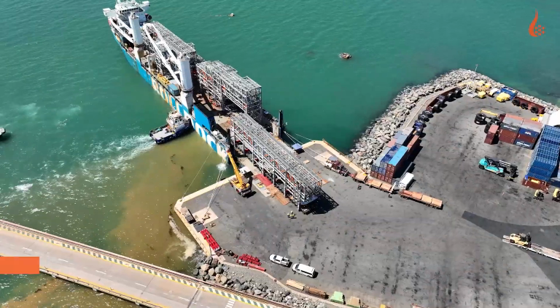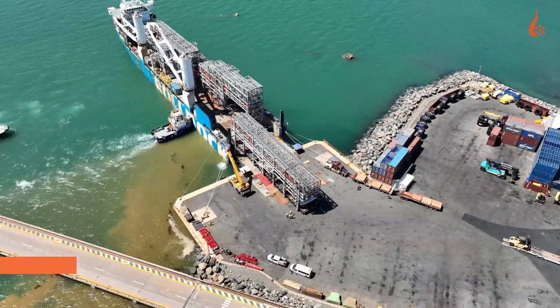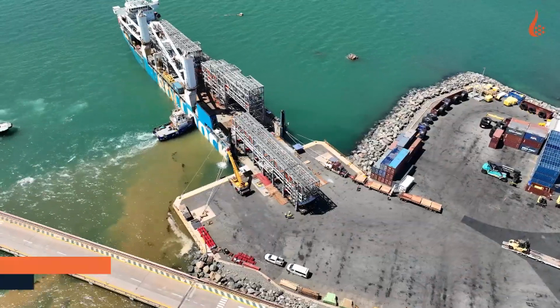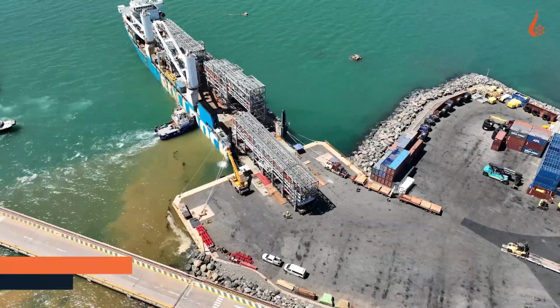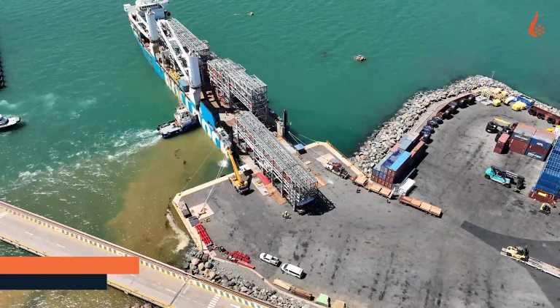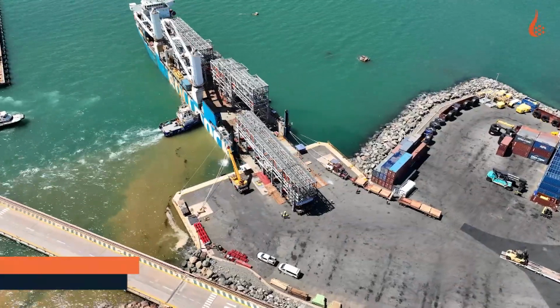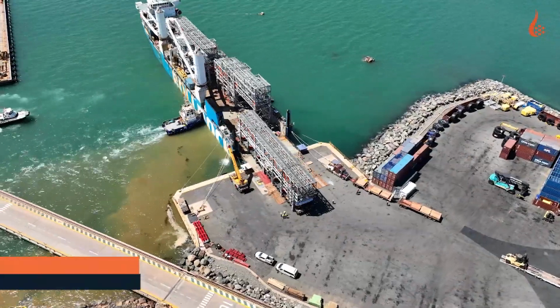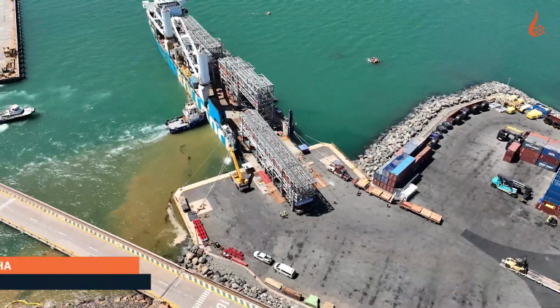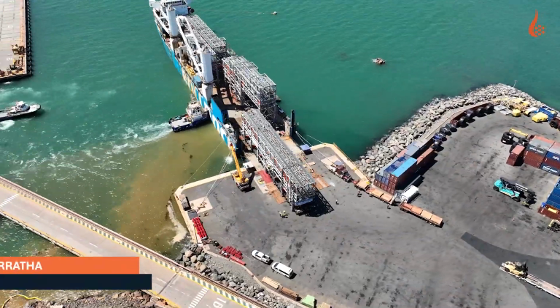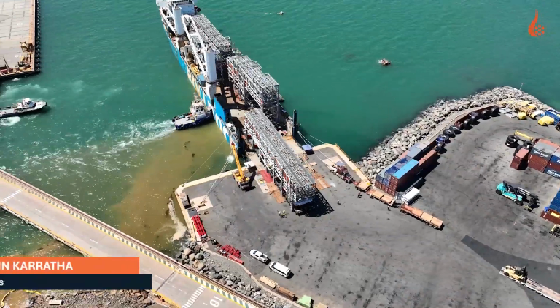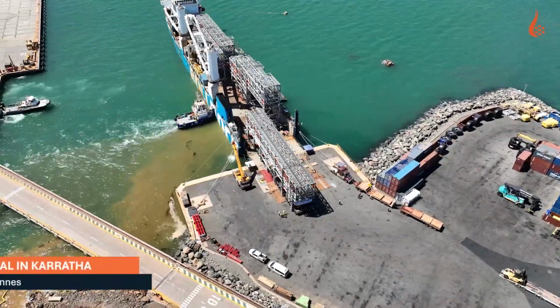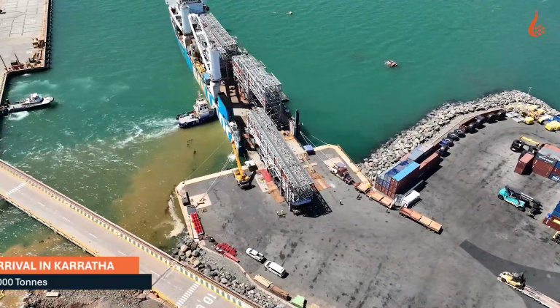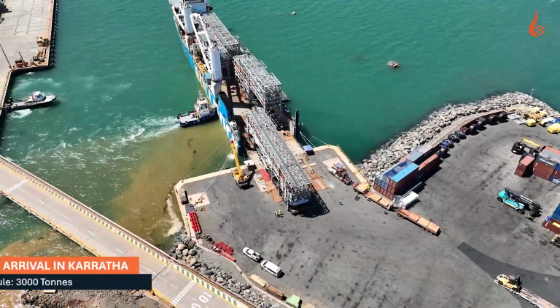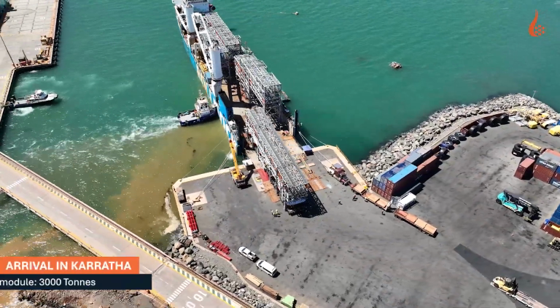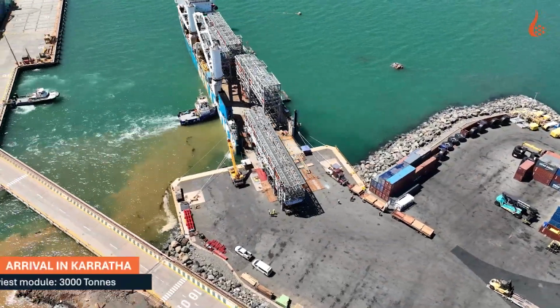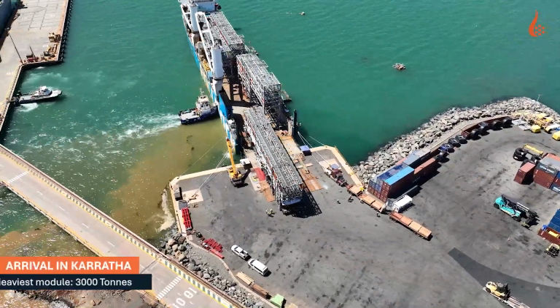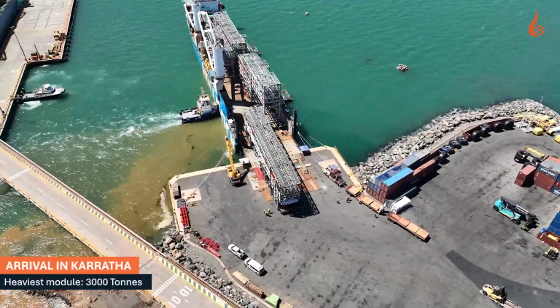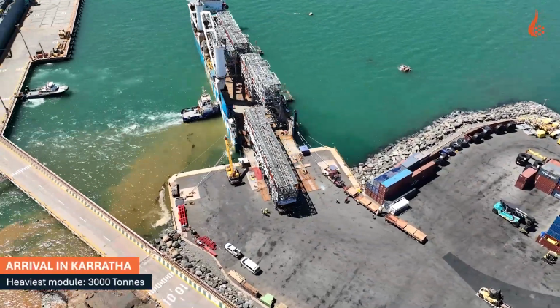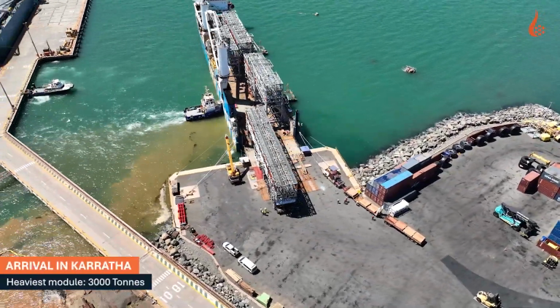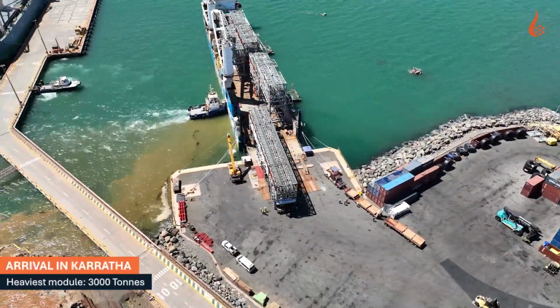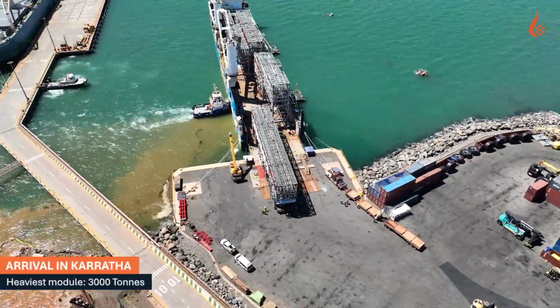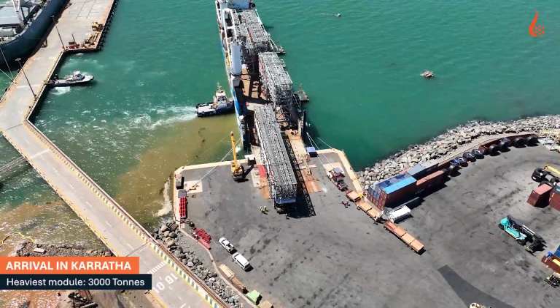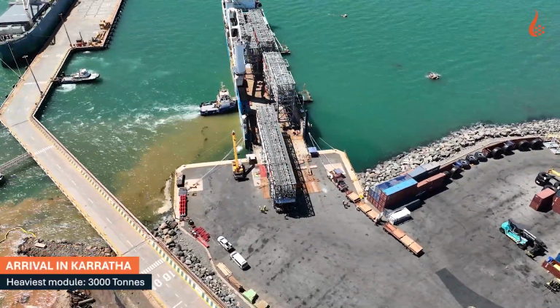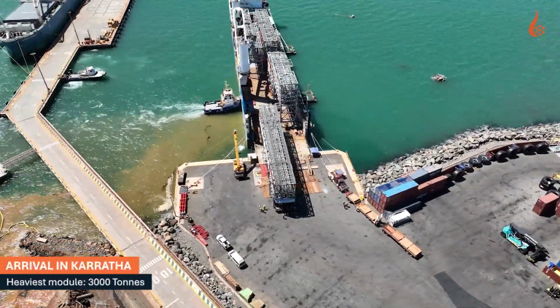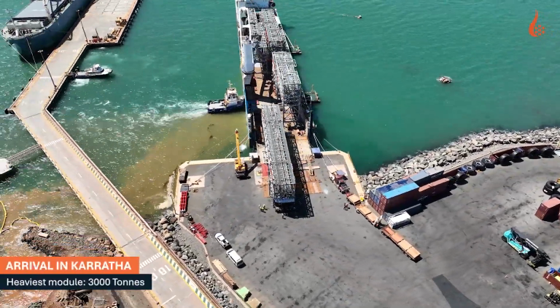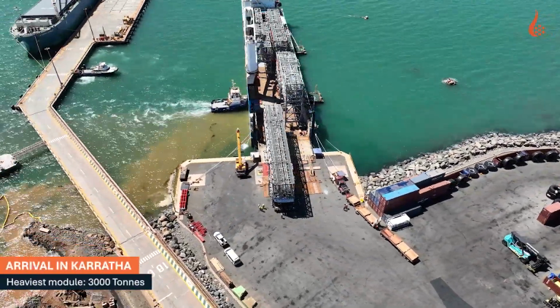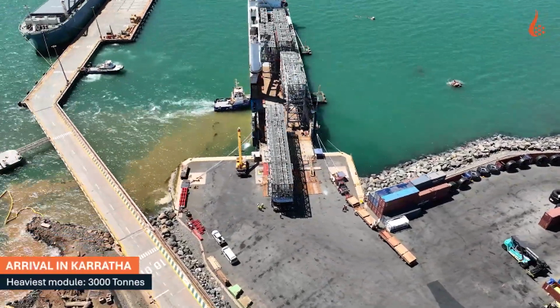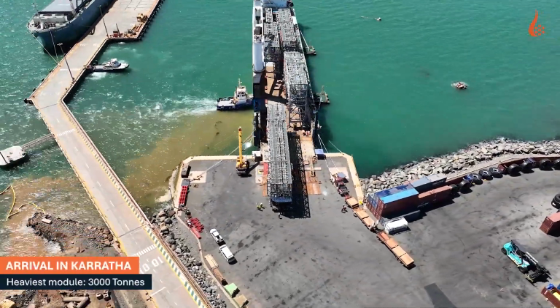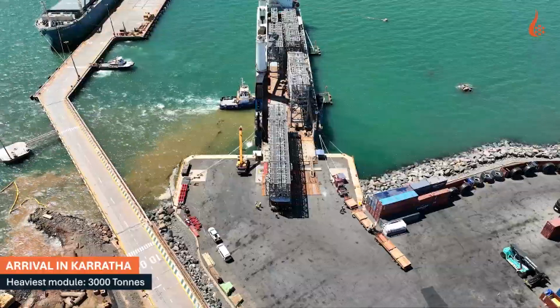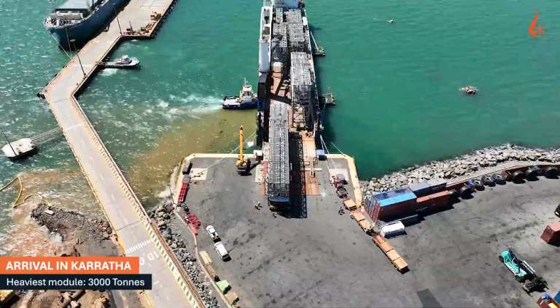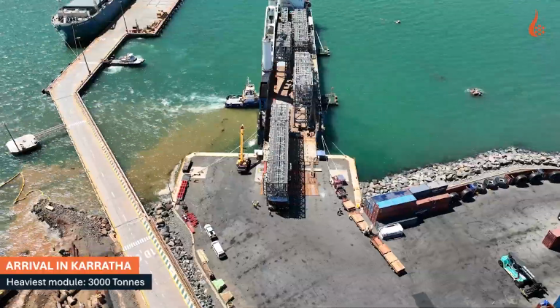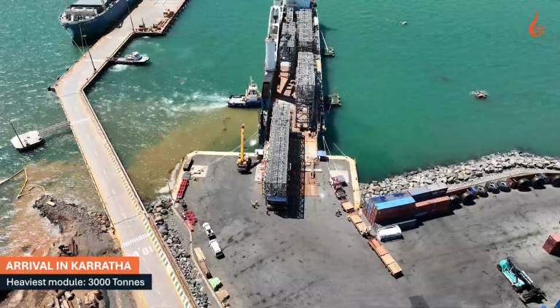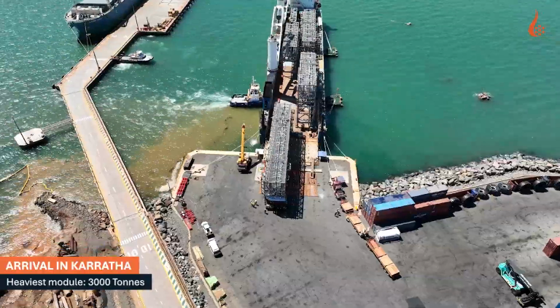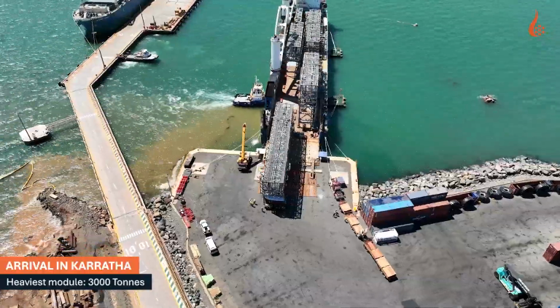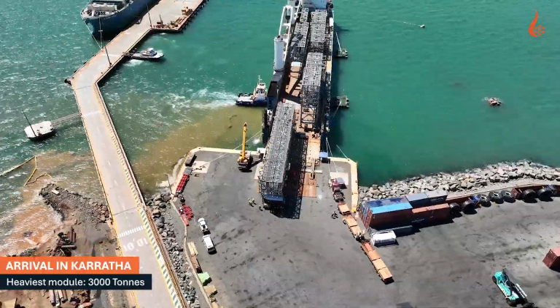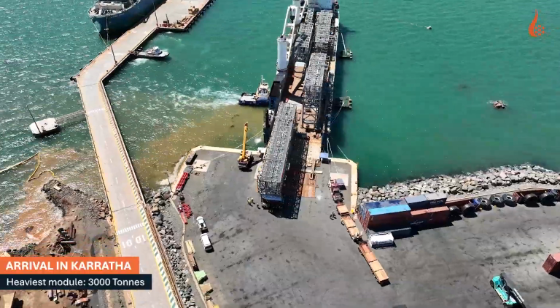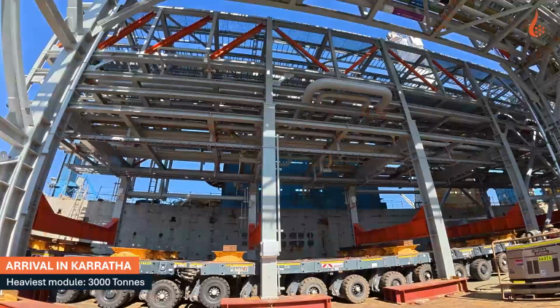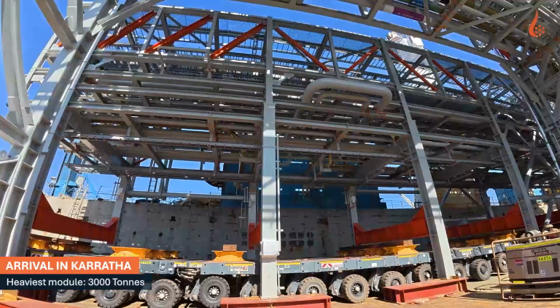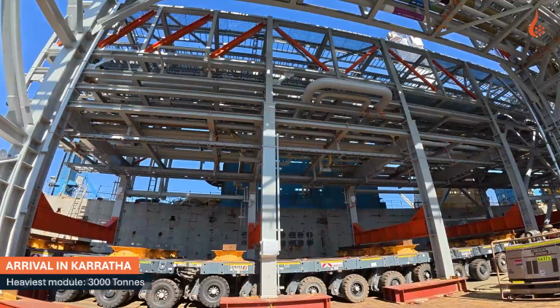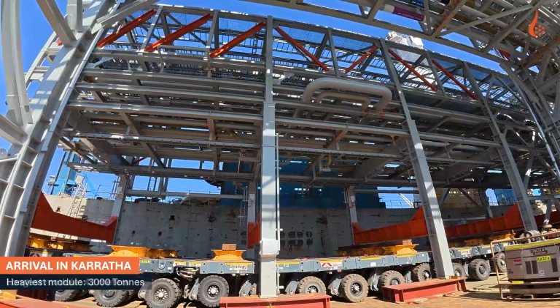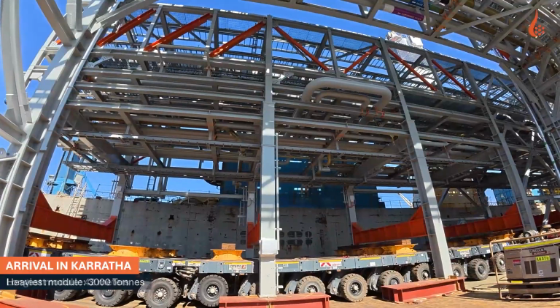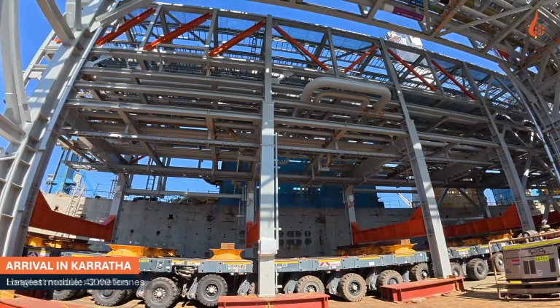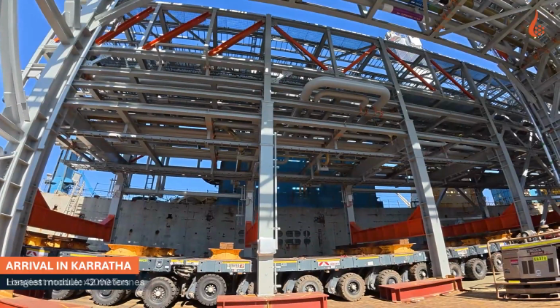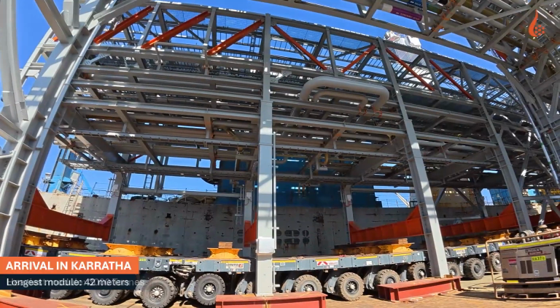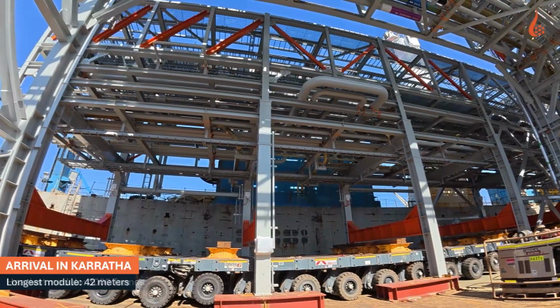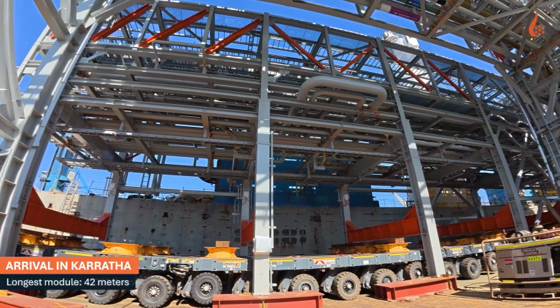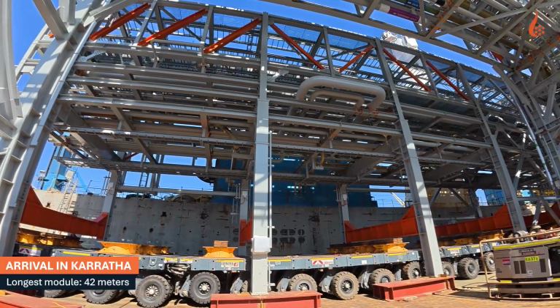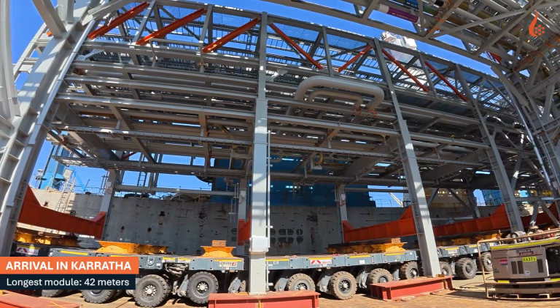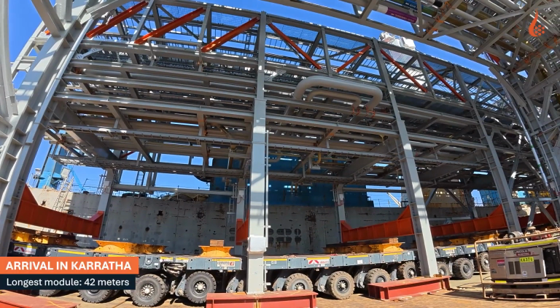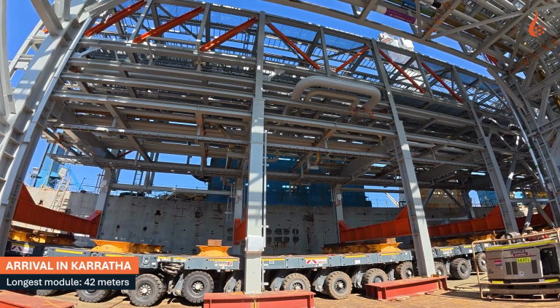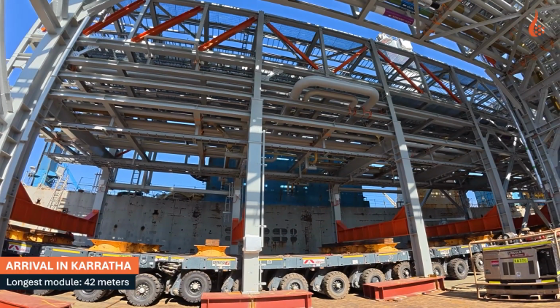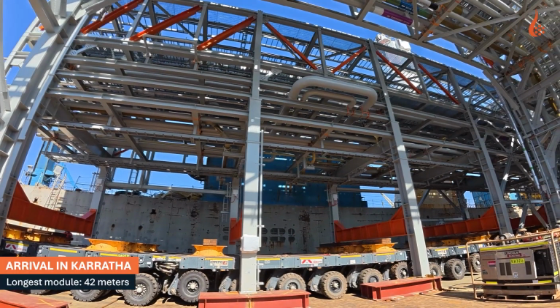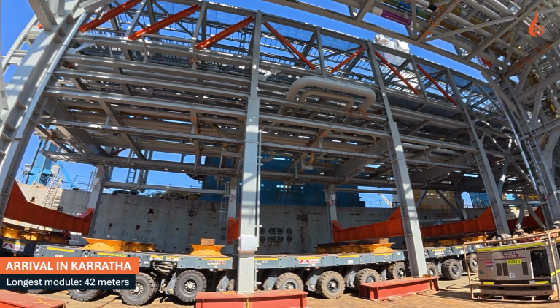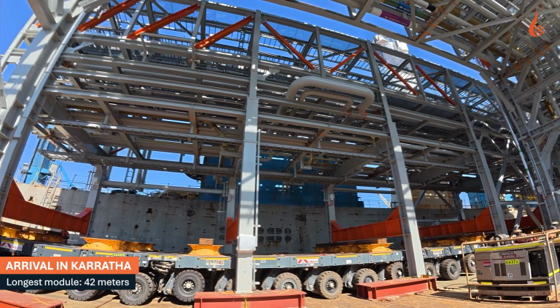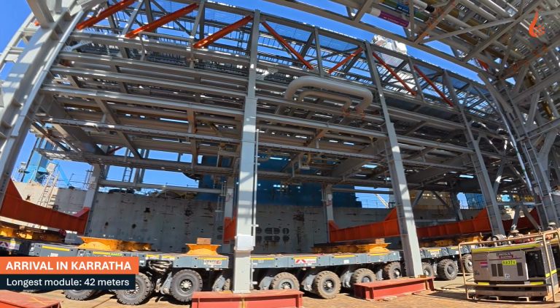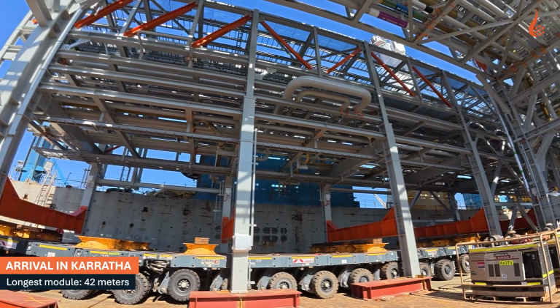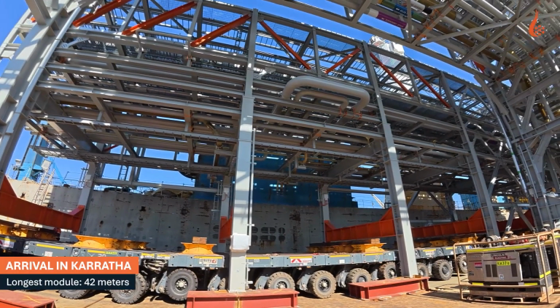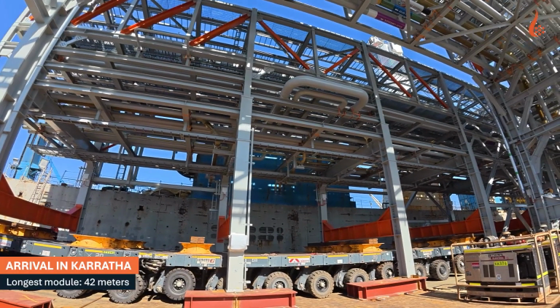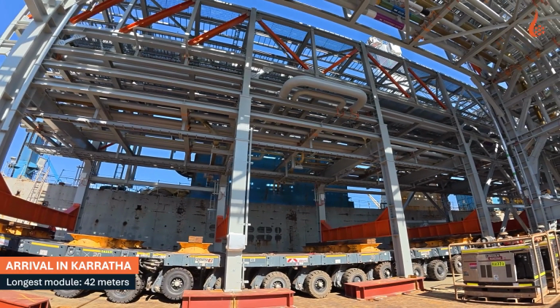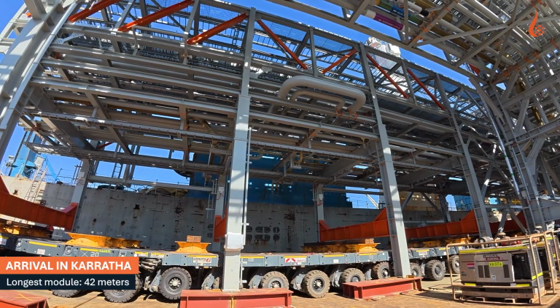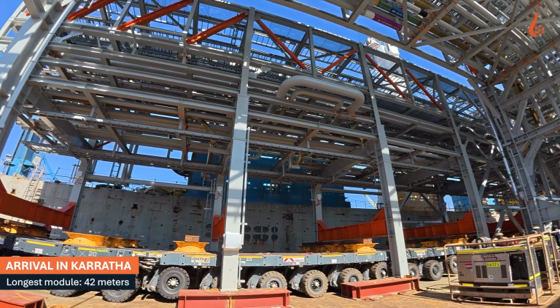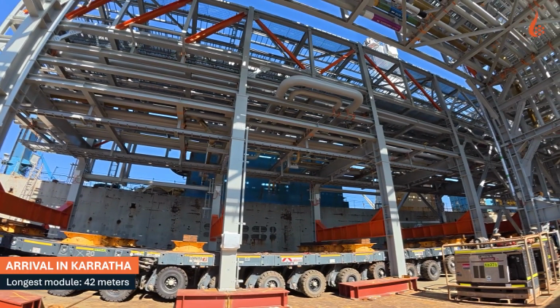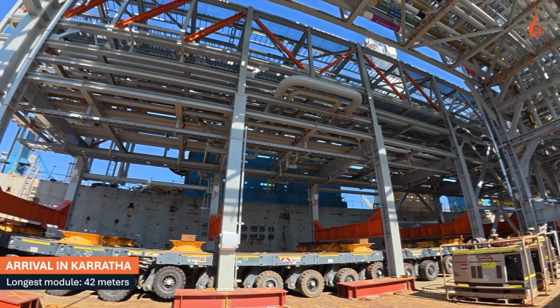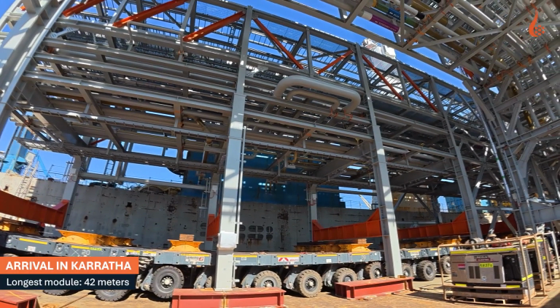After weeks at sea, the first batch of modules reaches Karratha, marking the beginning of vertical progress for Project Series.